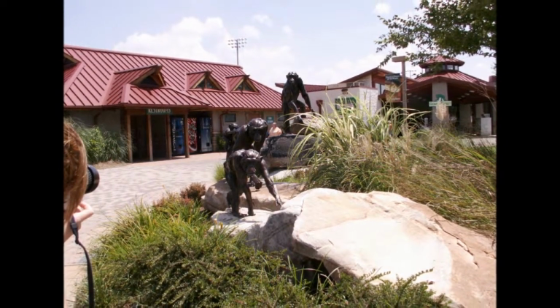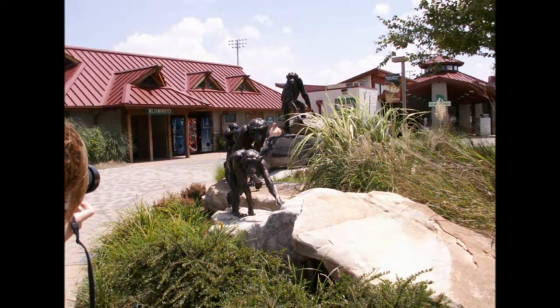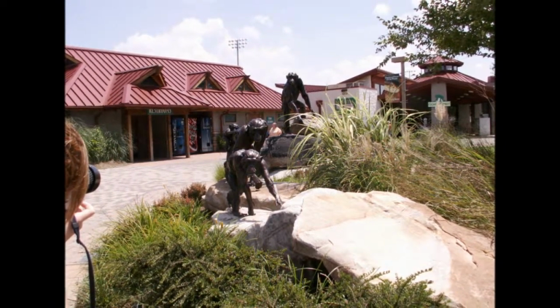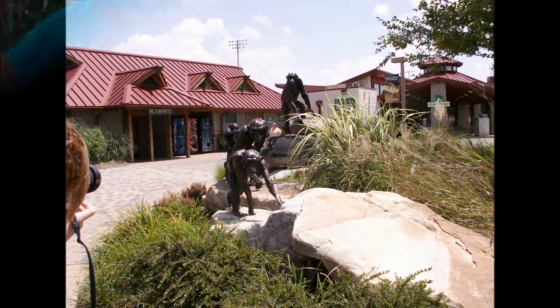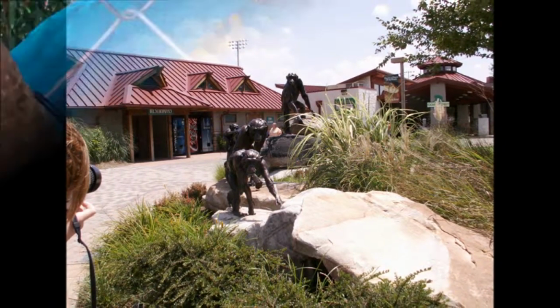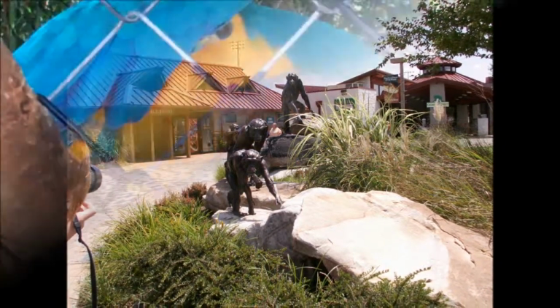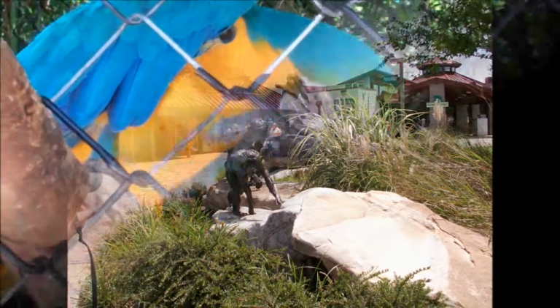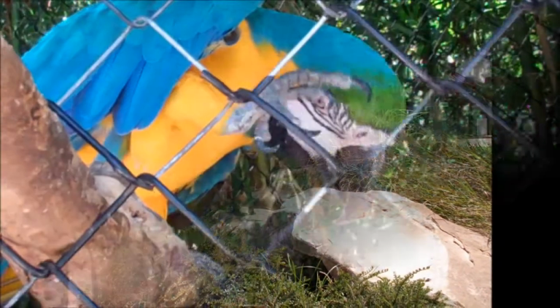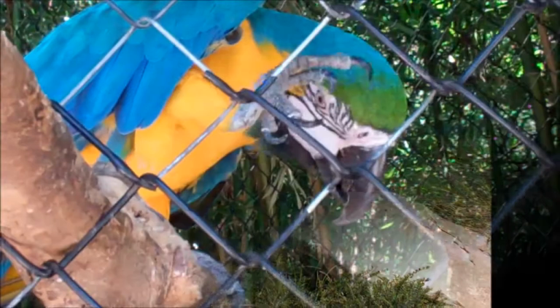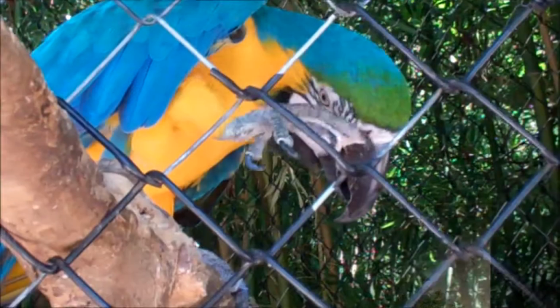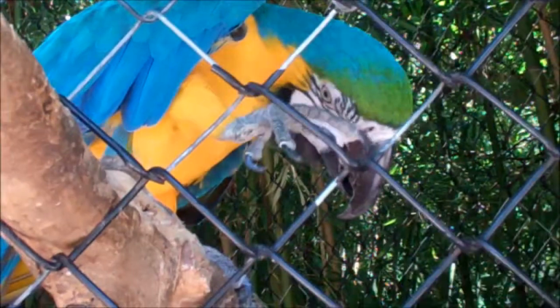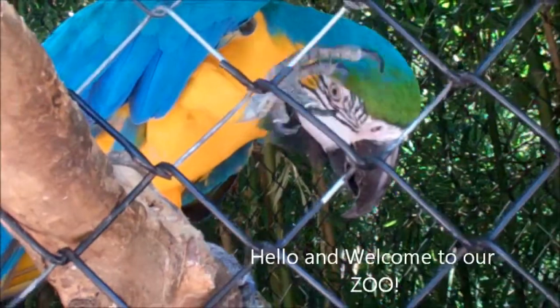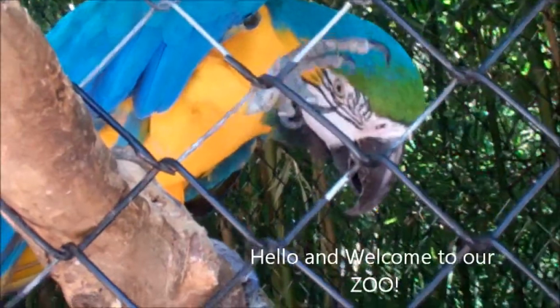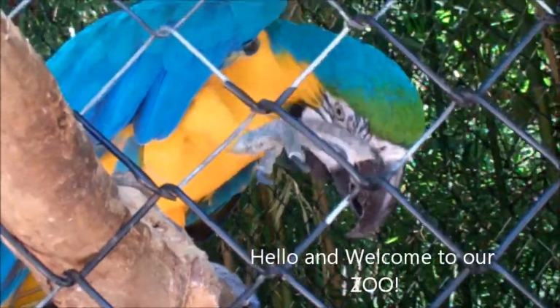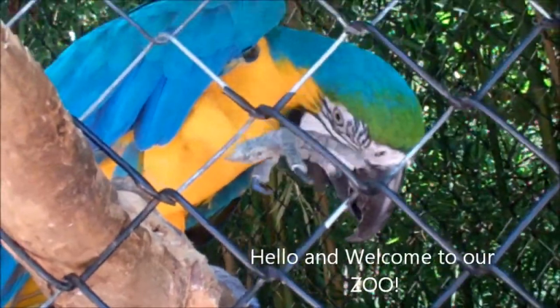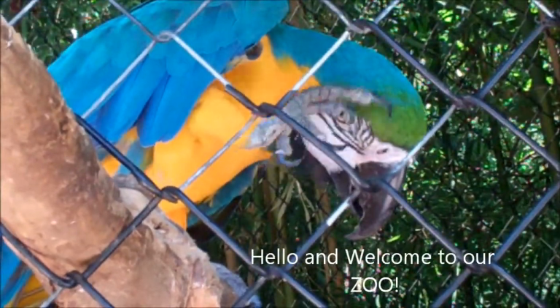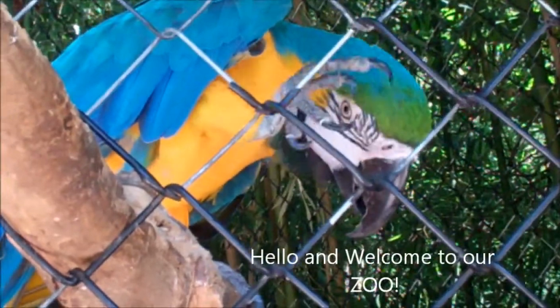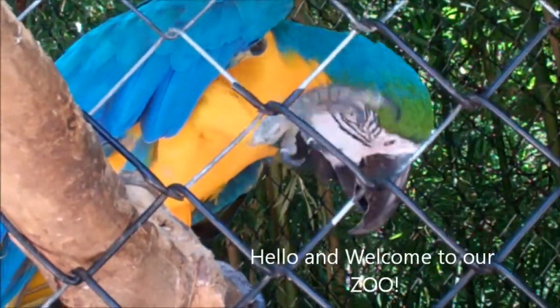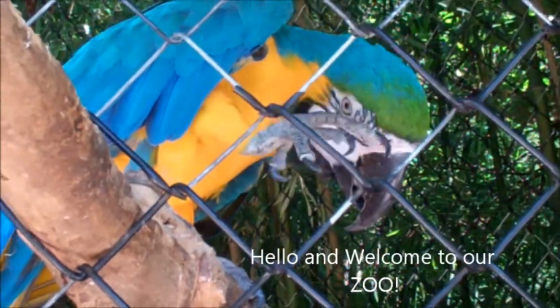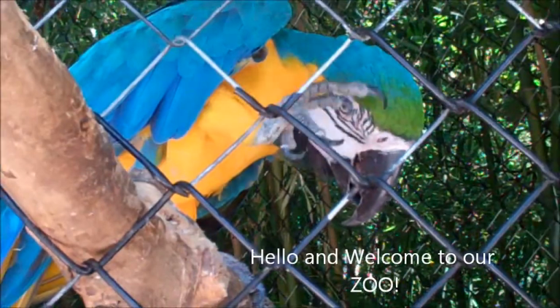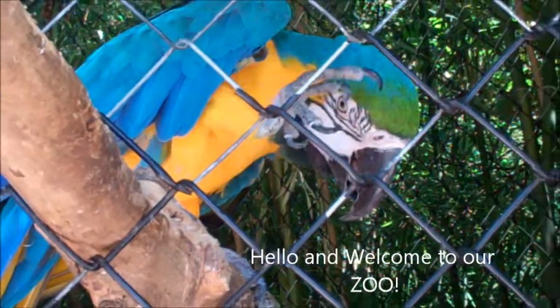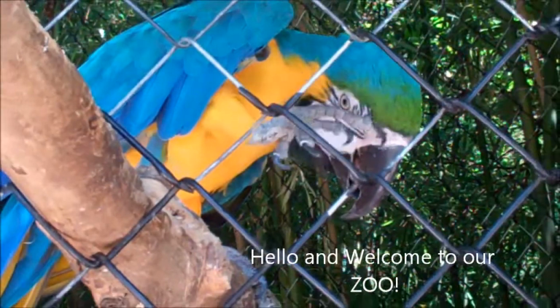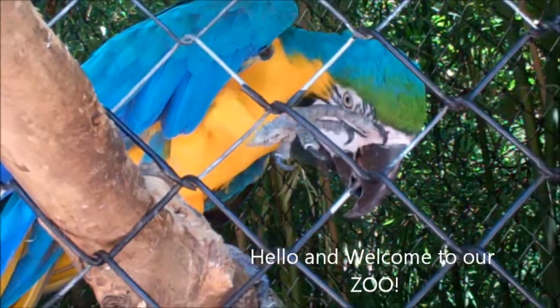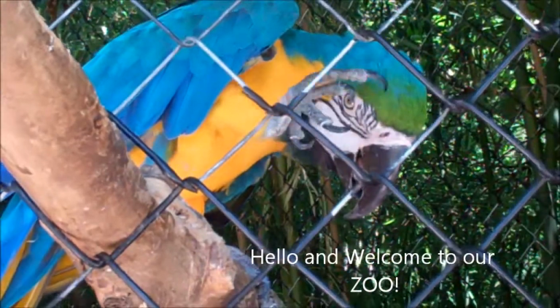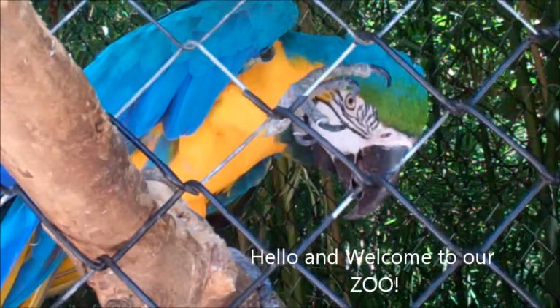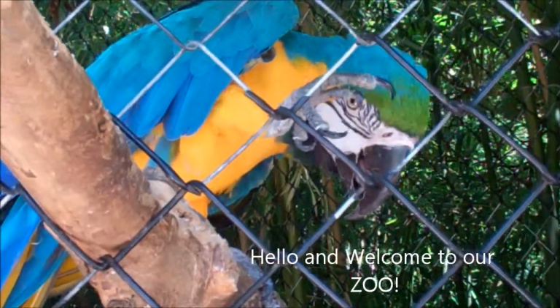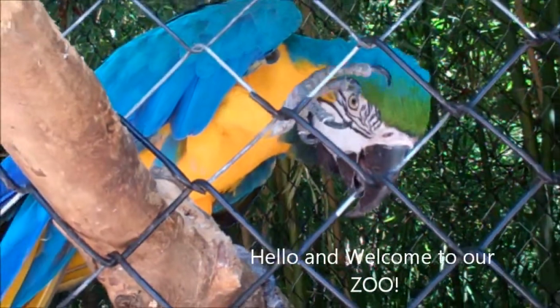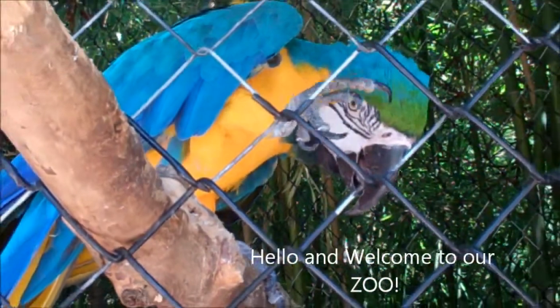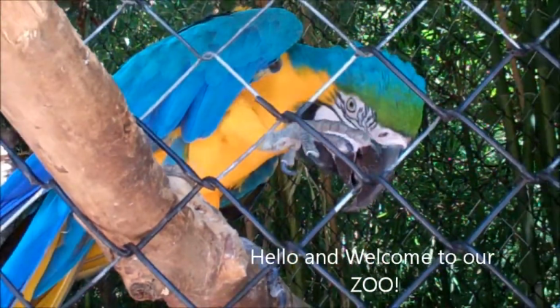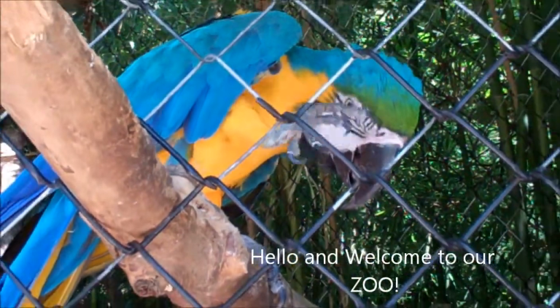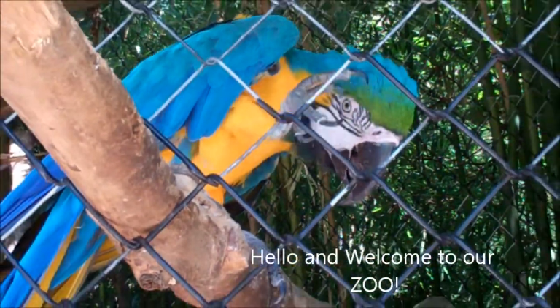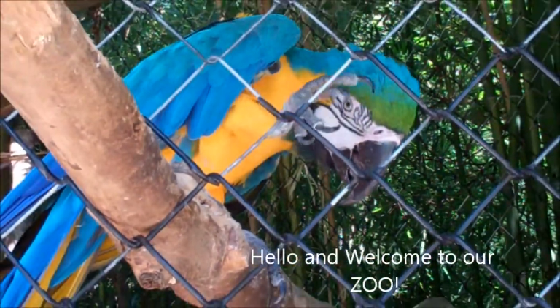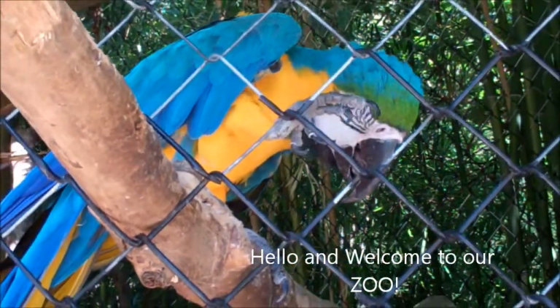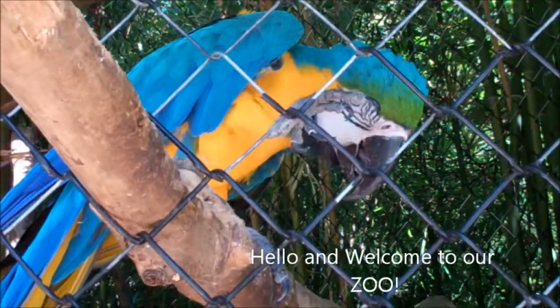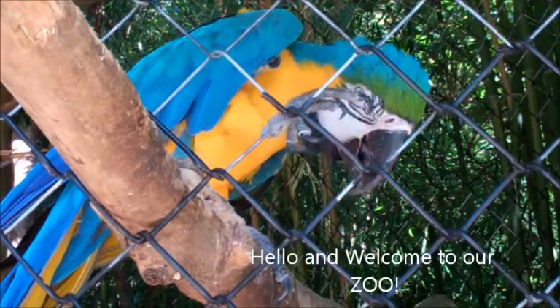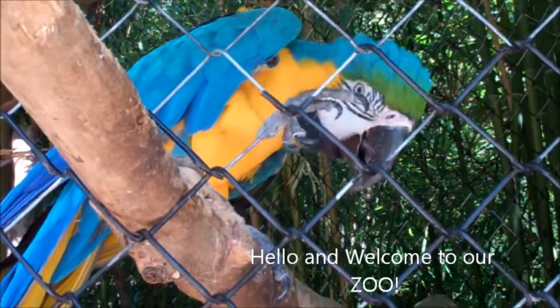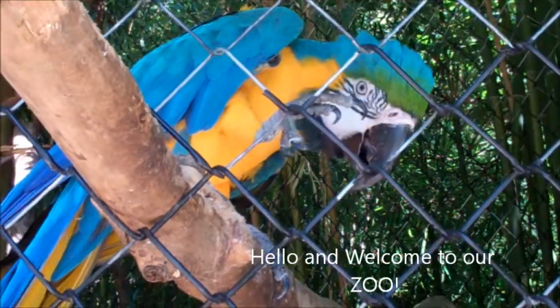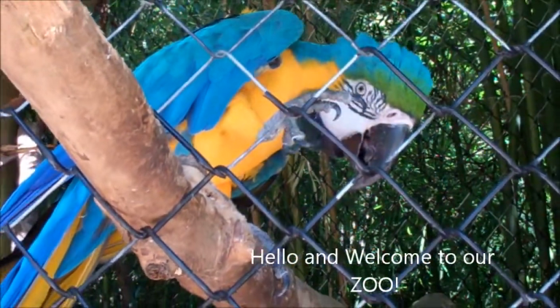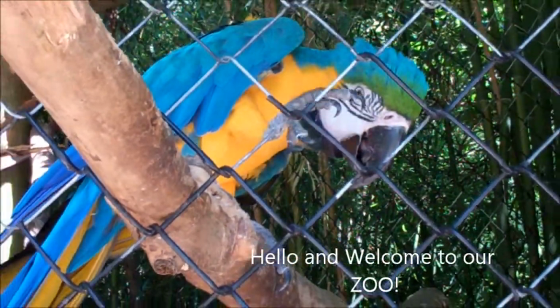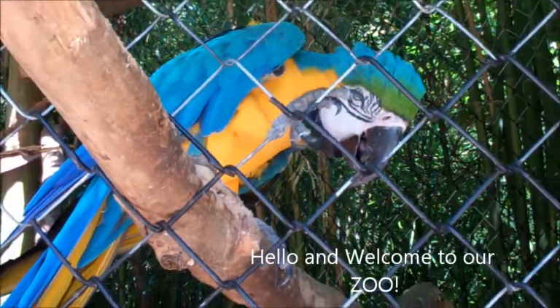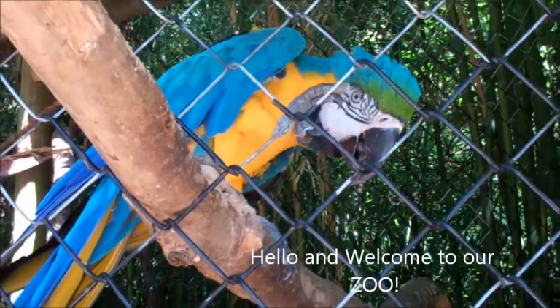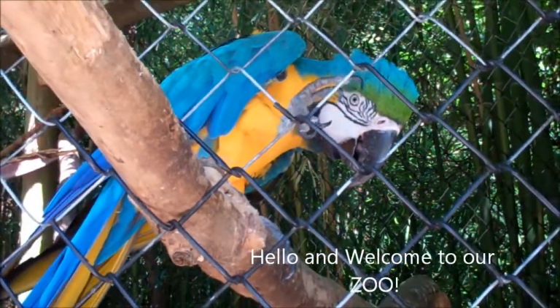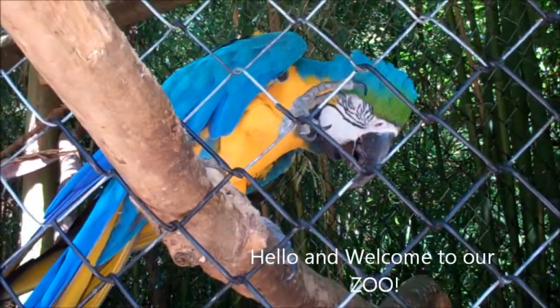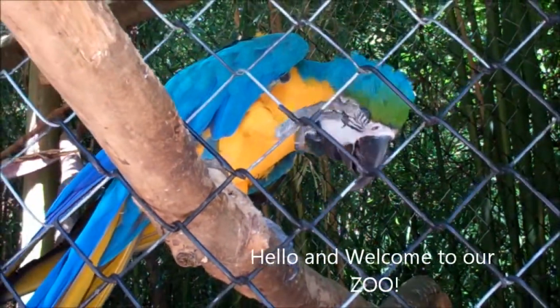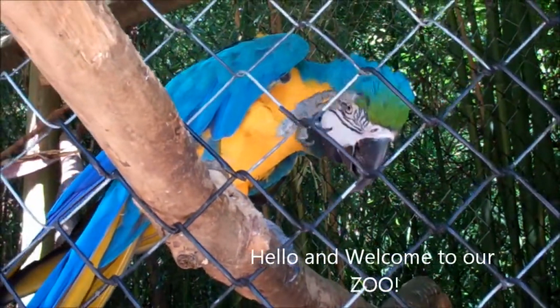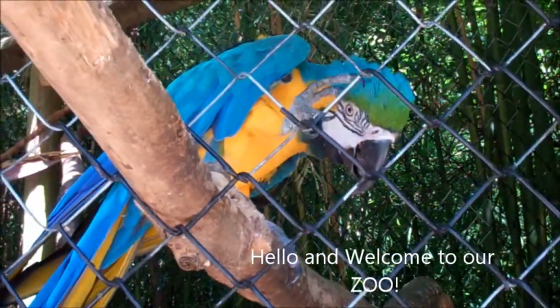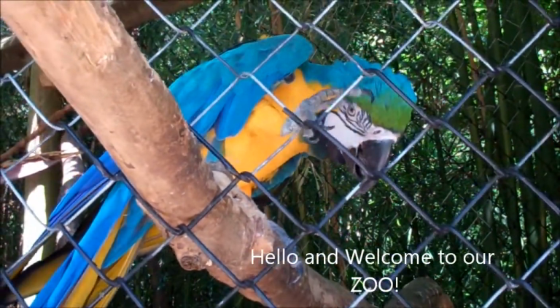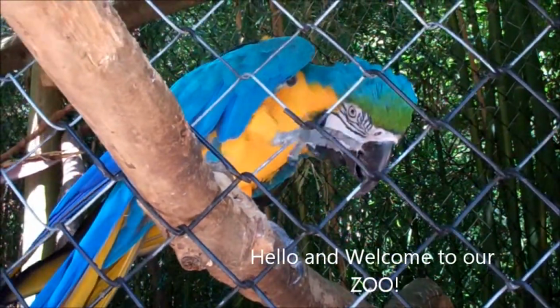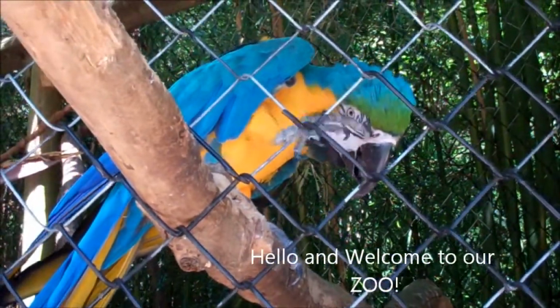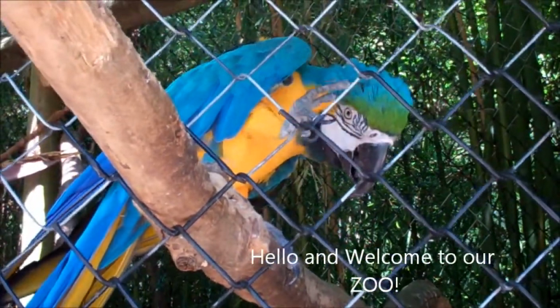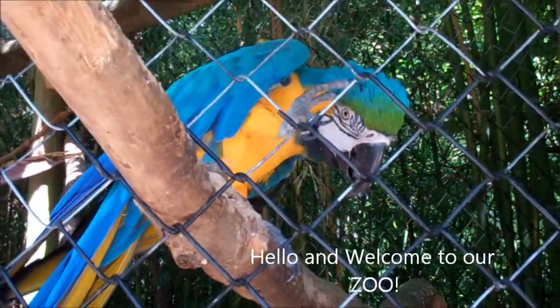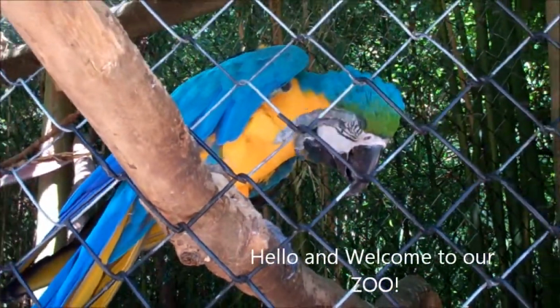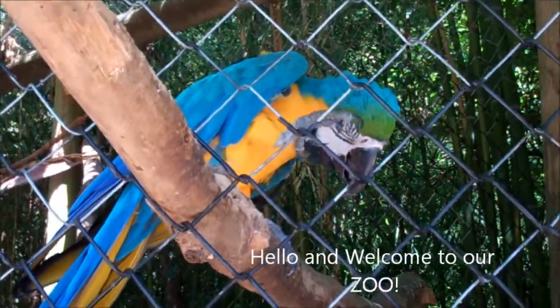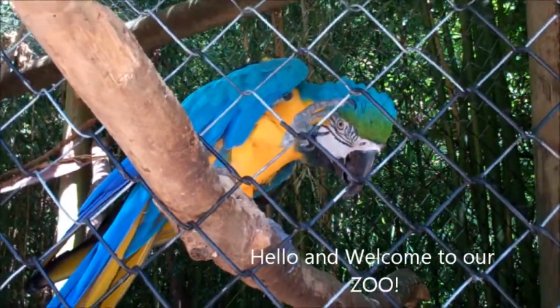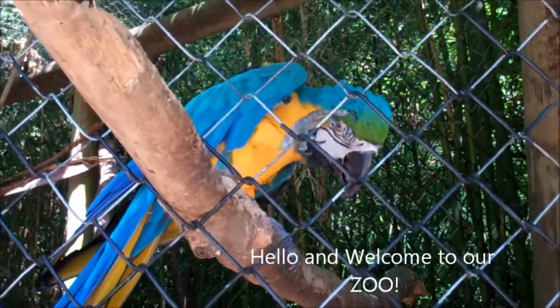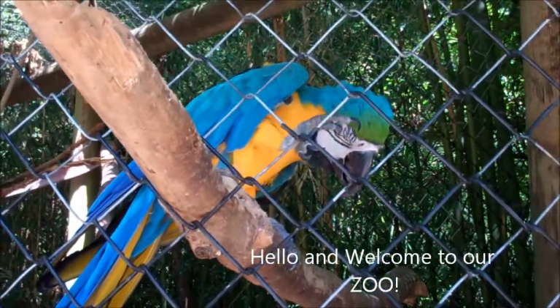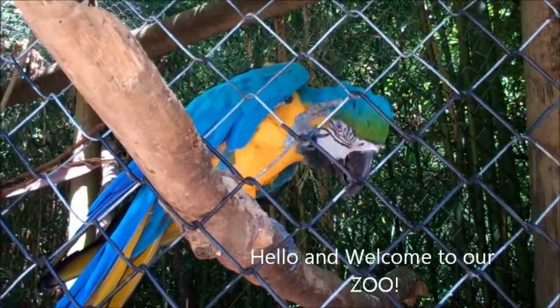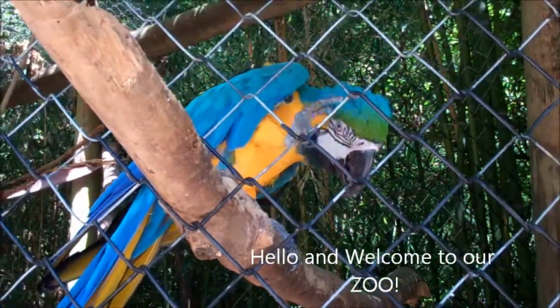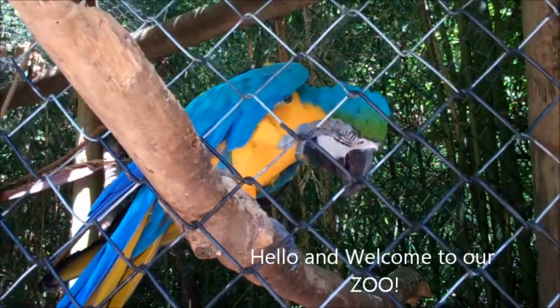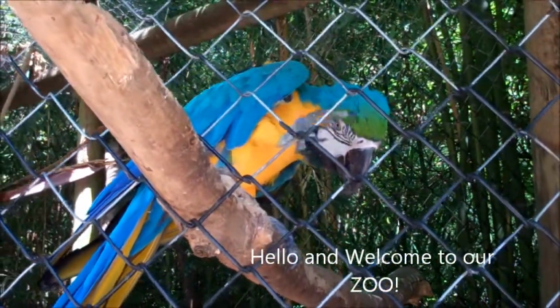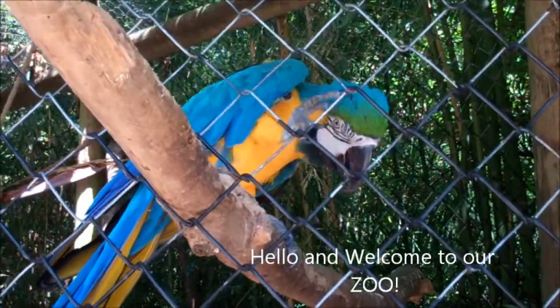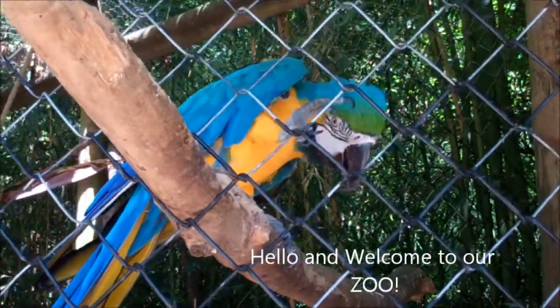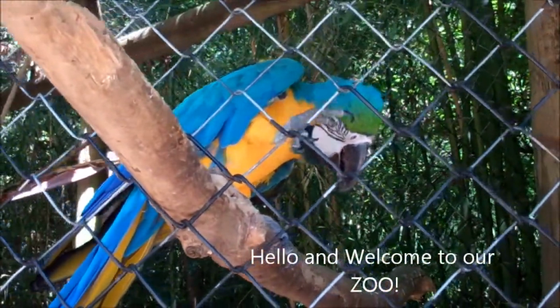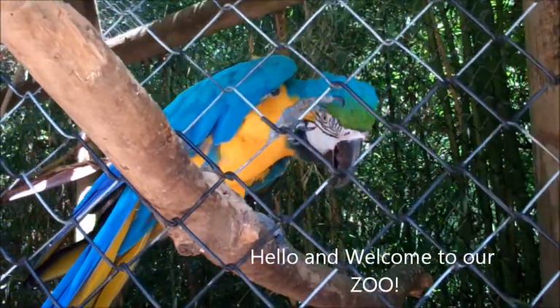Hi, hi, hello, hello. Hello Polly! Aww, you're so cute.